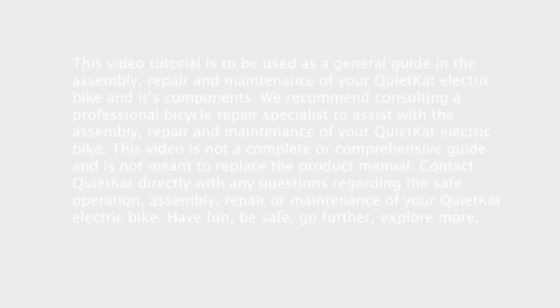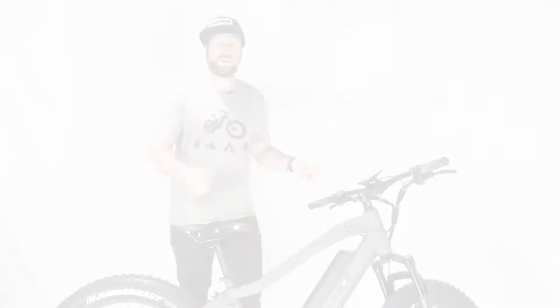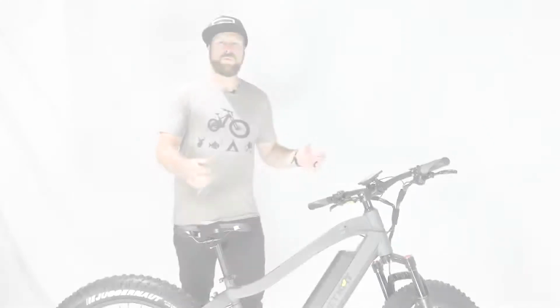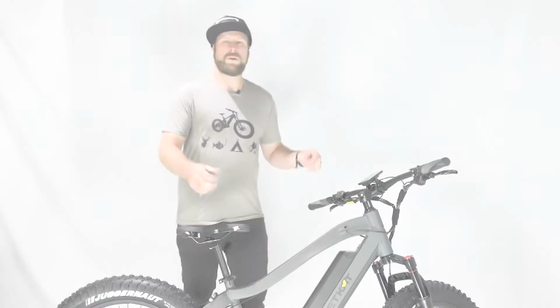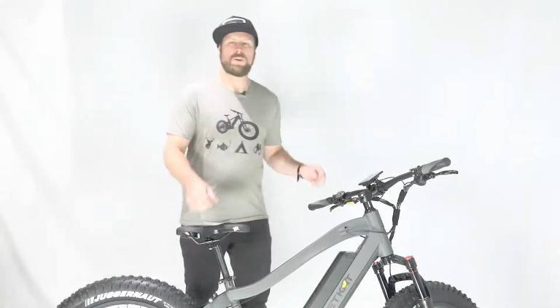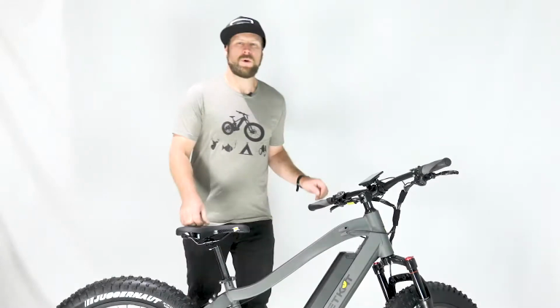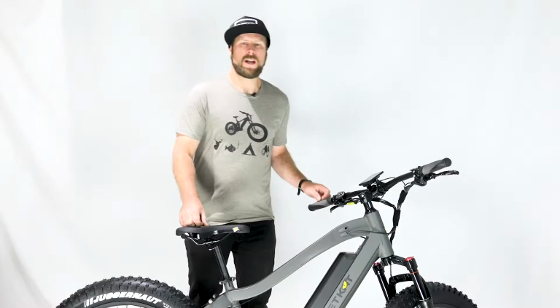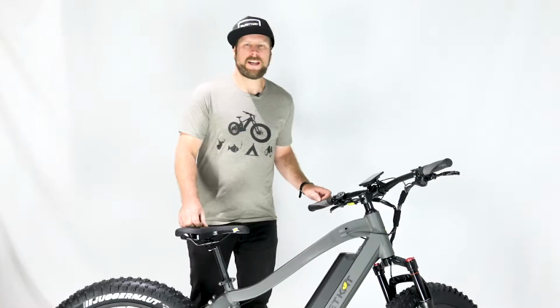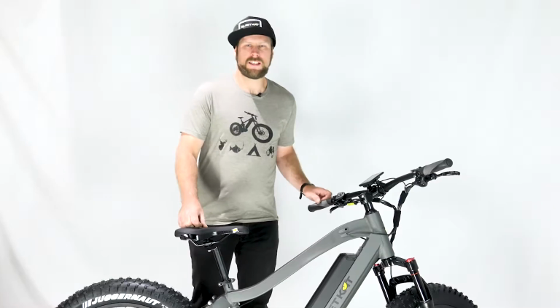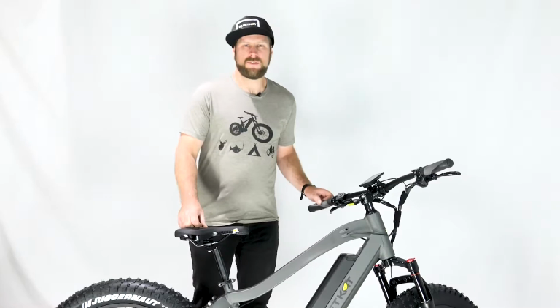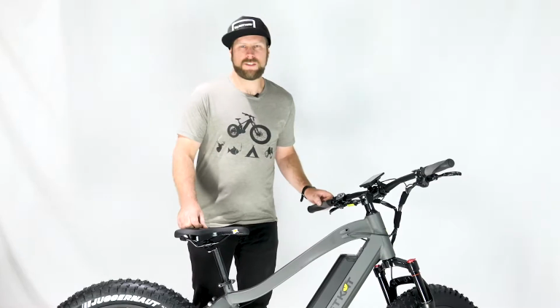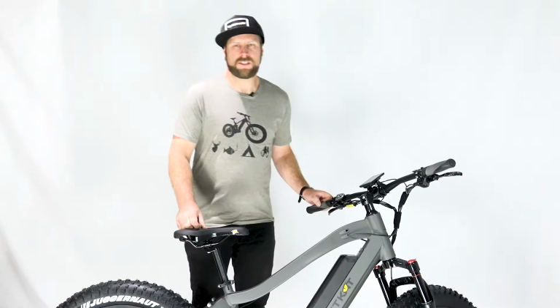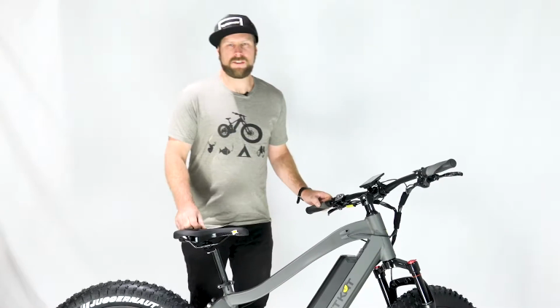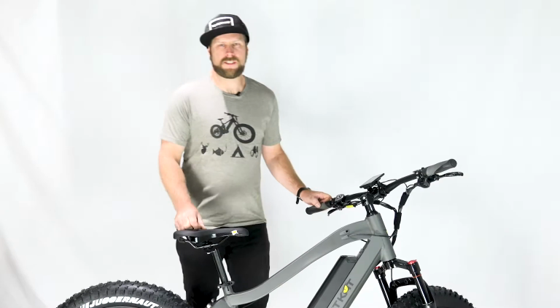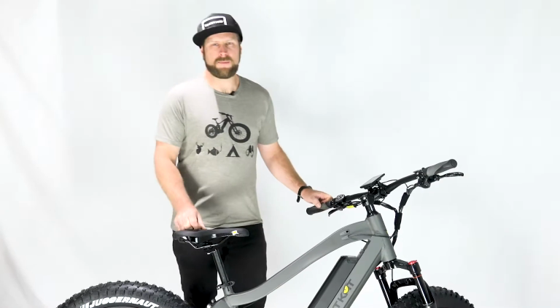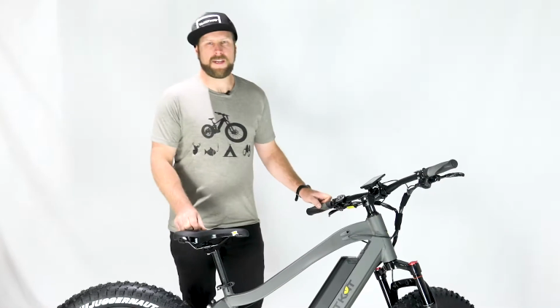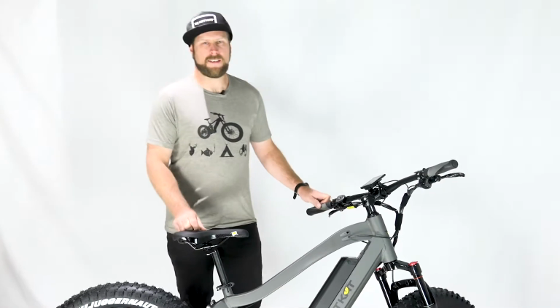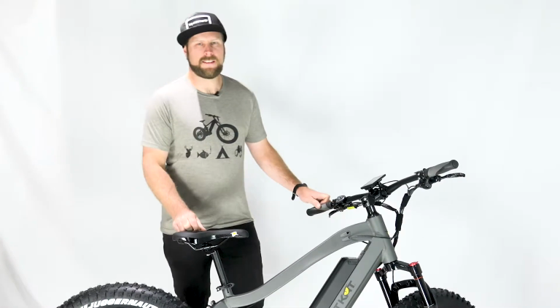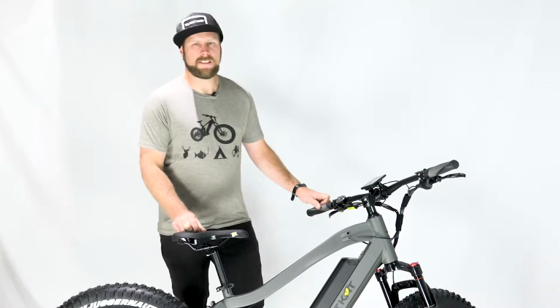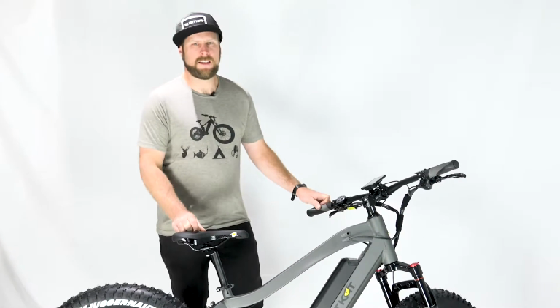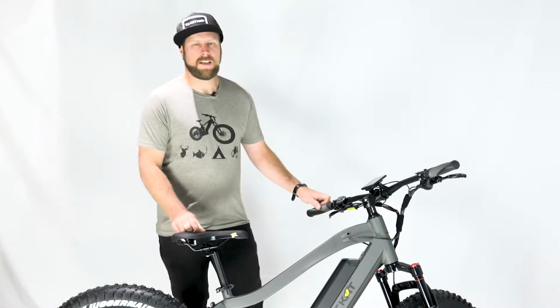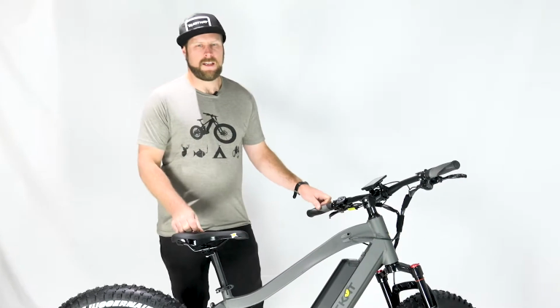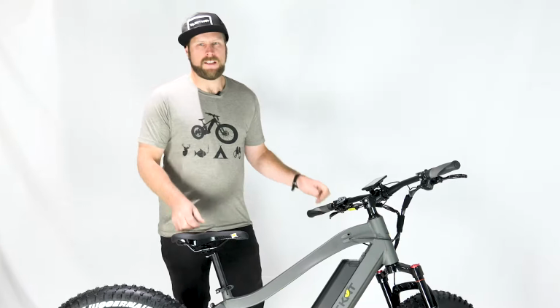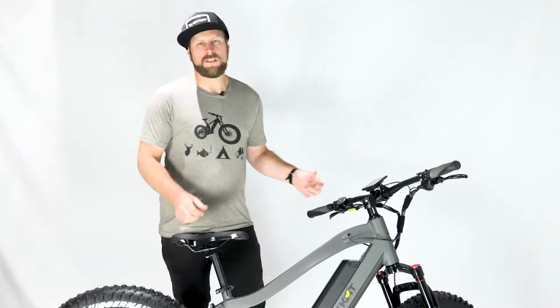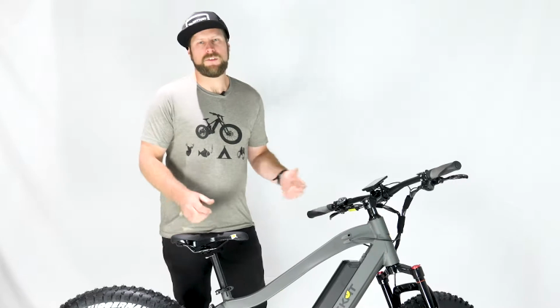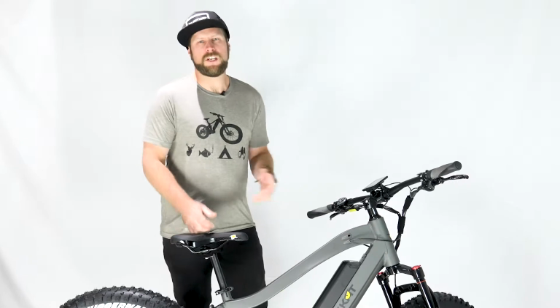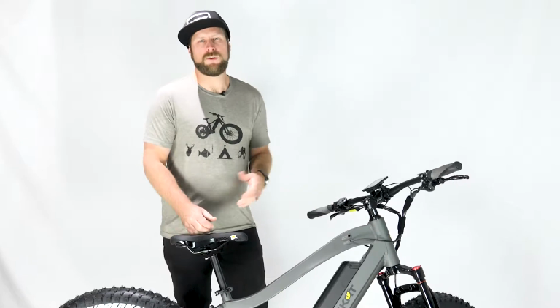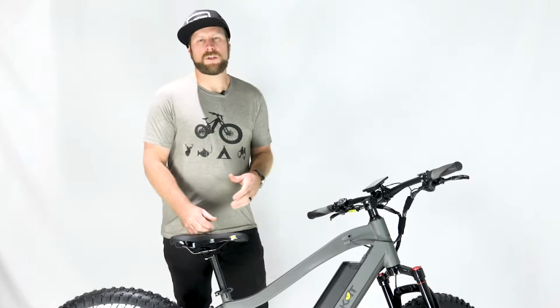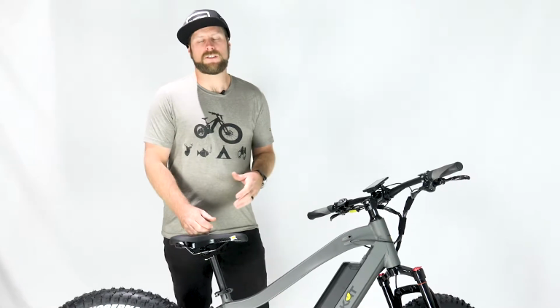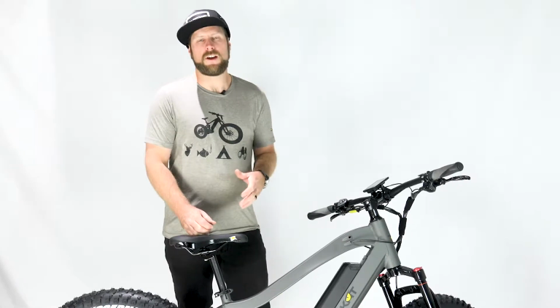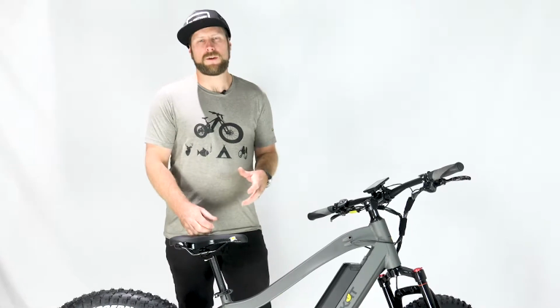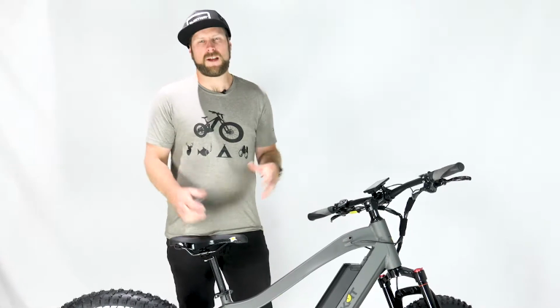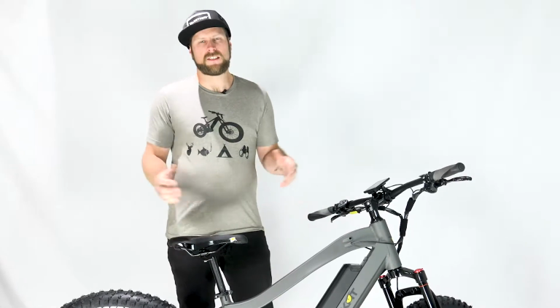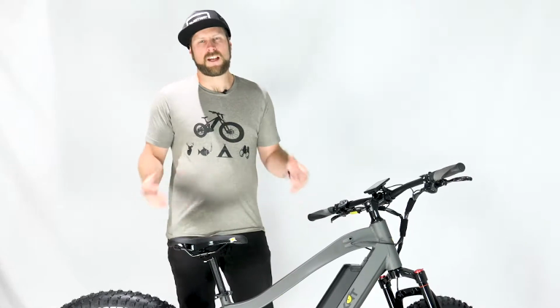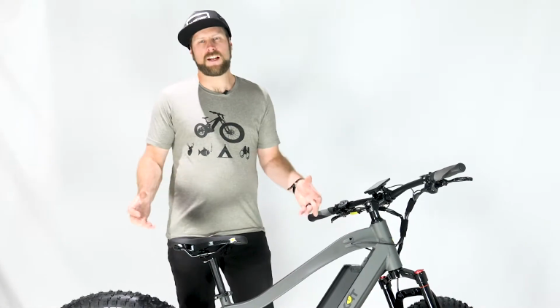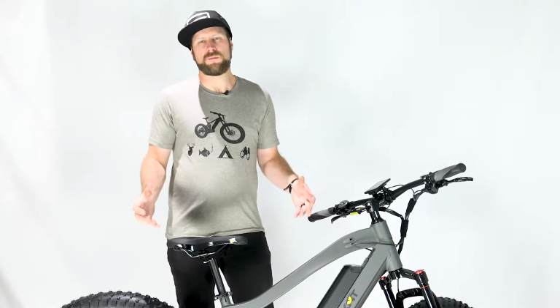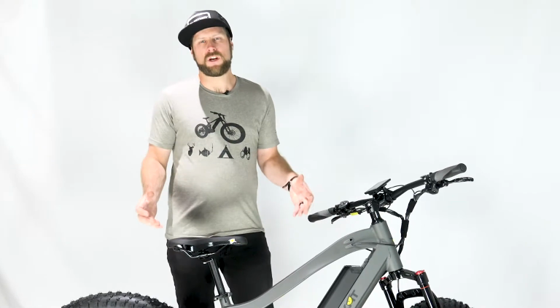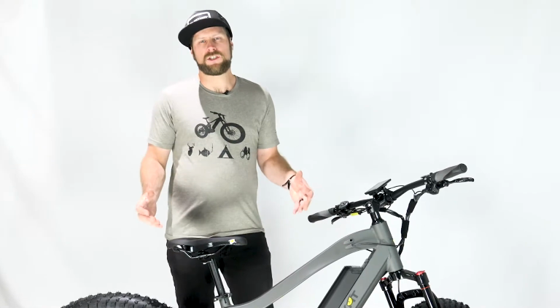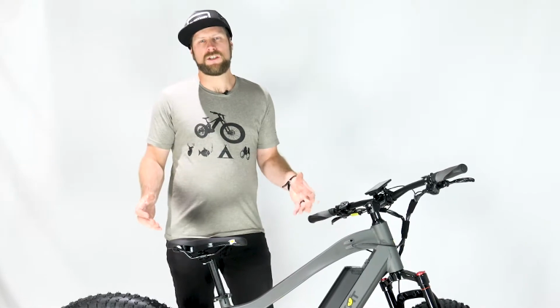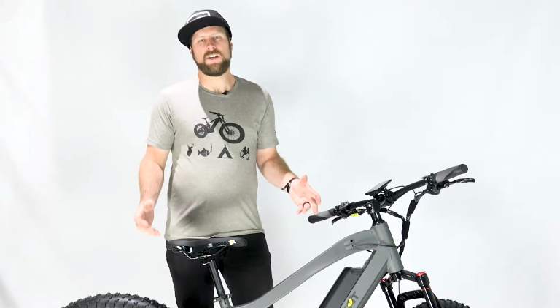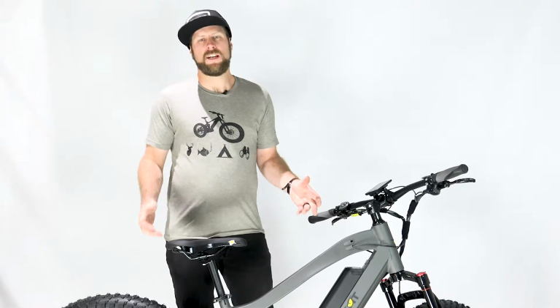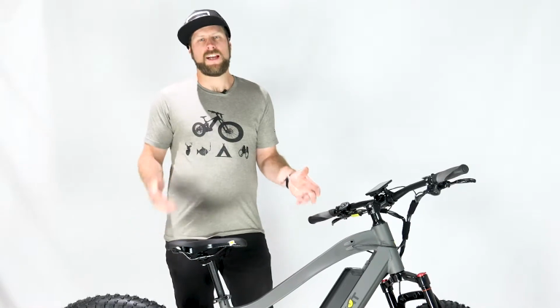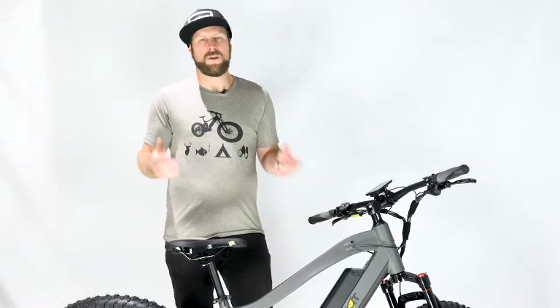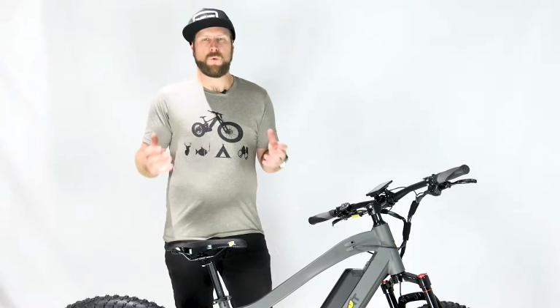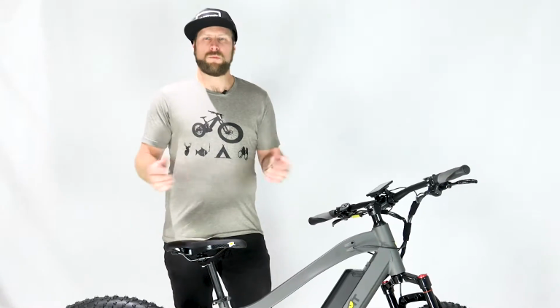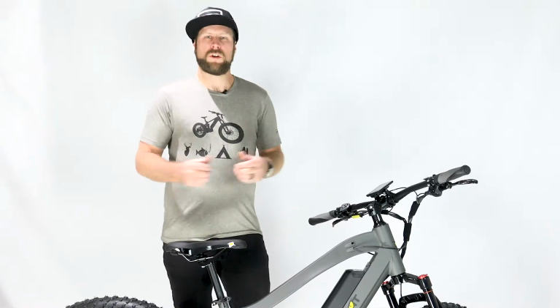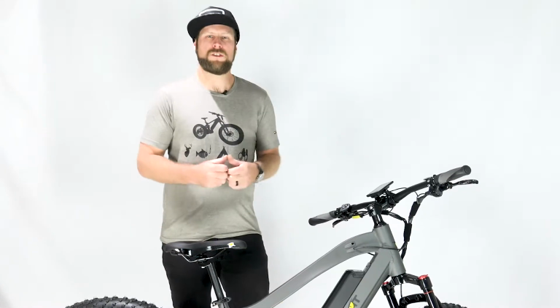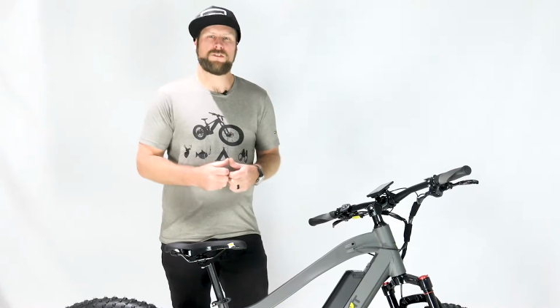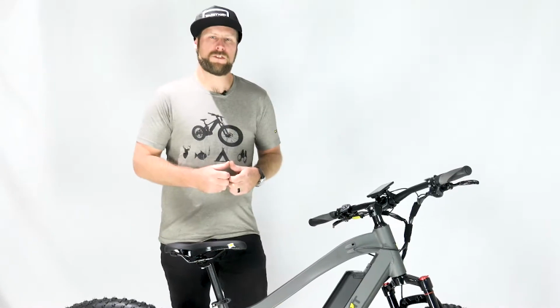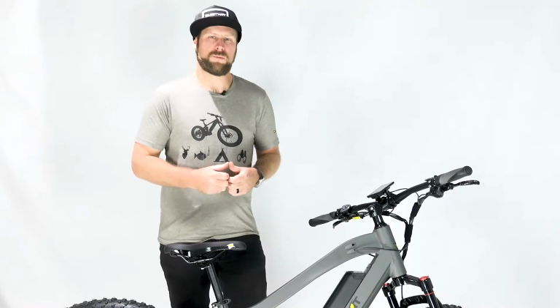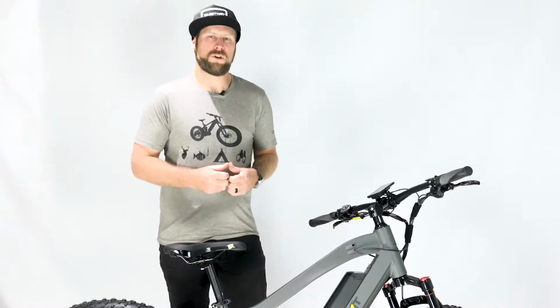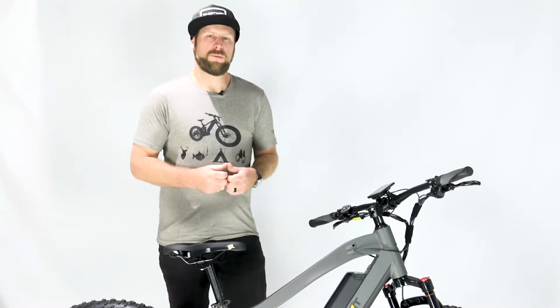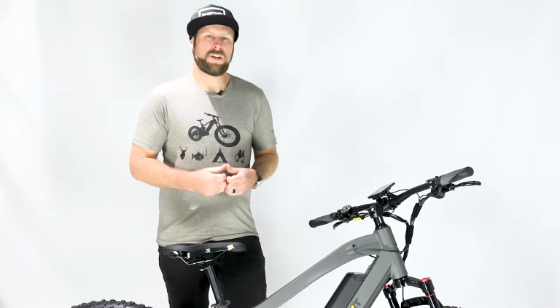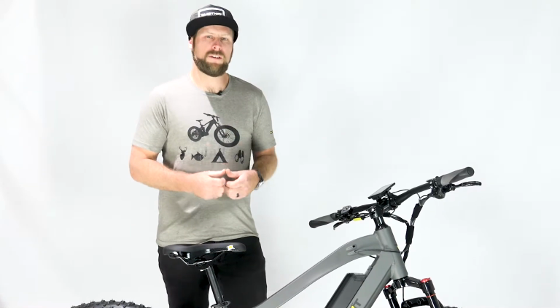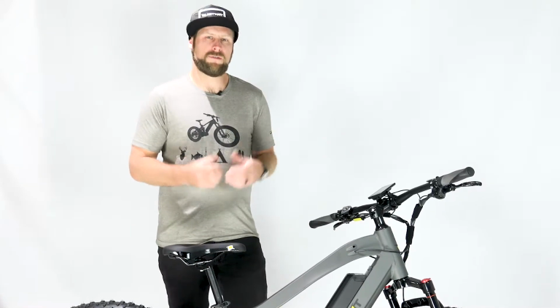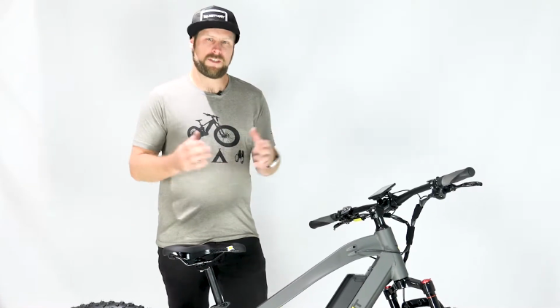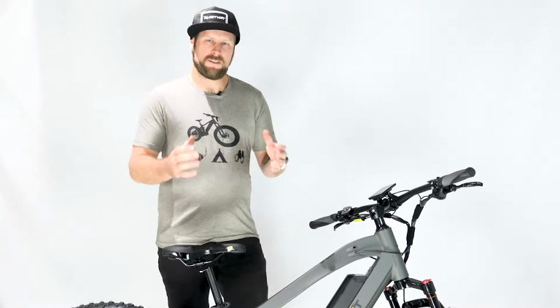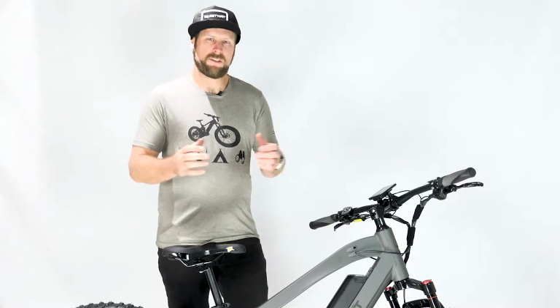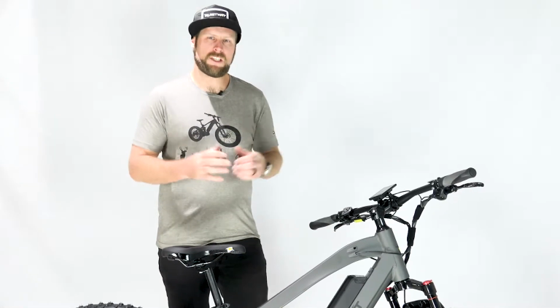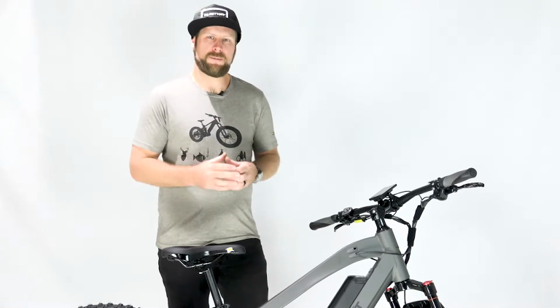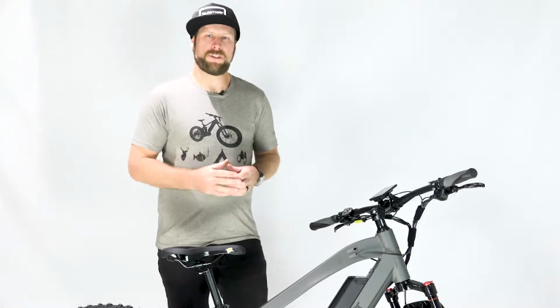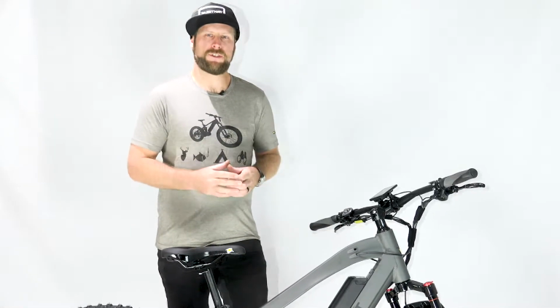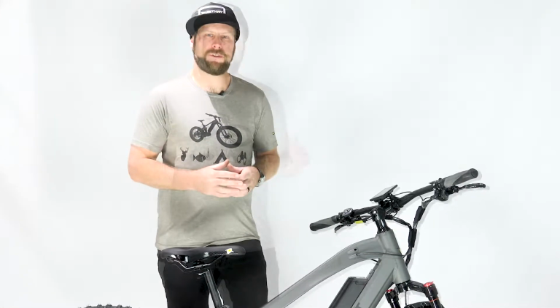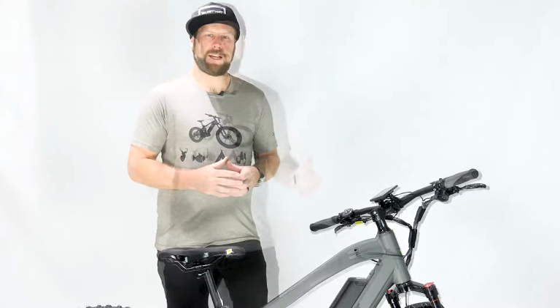Welcome to Quiet Cat's video series on maintenance. In this video we're going to talk about tire pressure and what pressure is appropriate for different types of terrain.